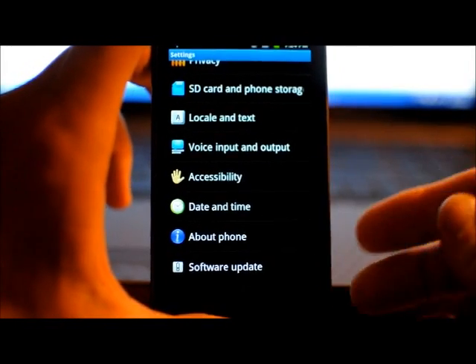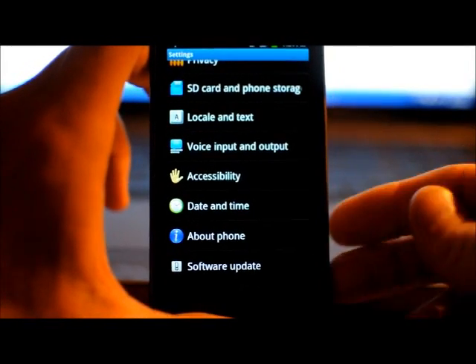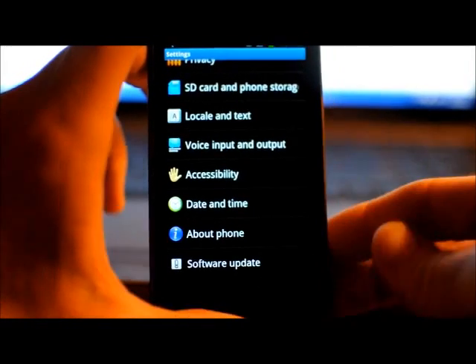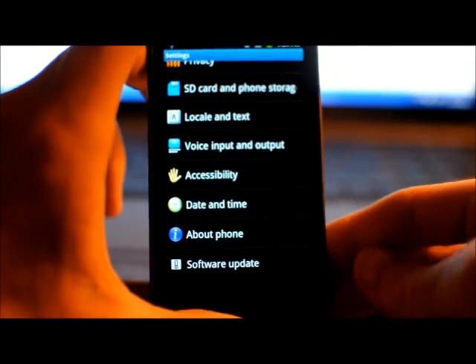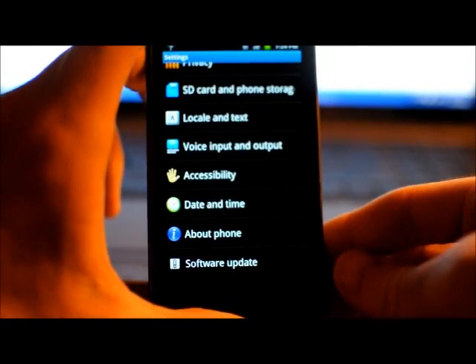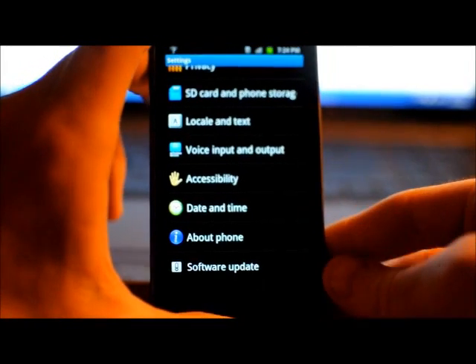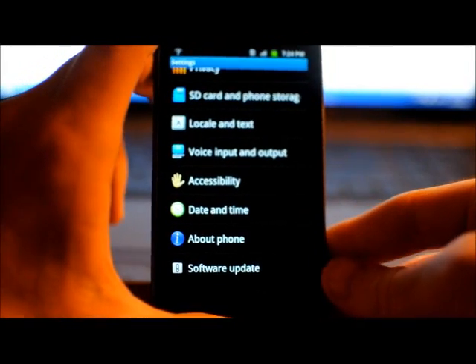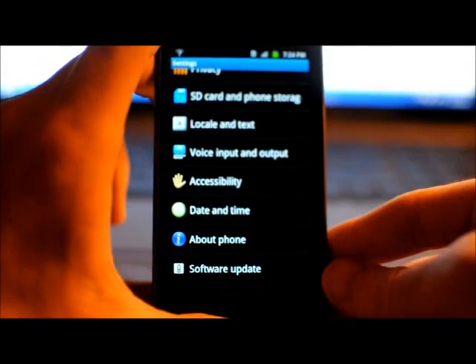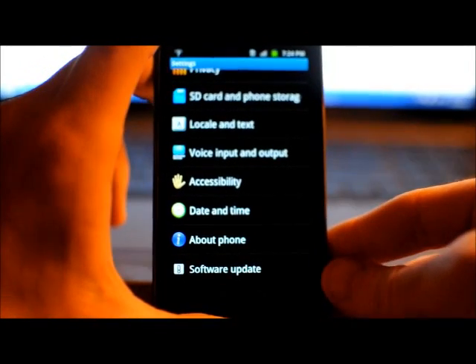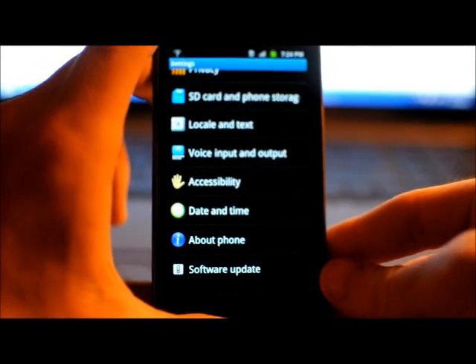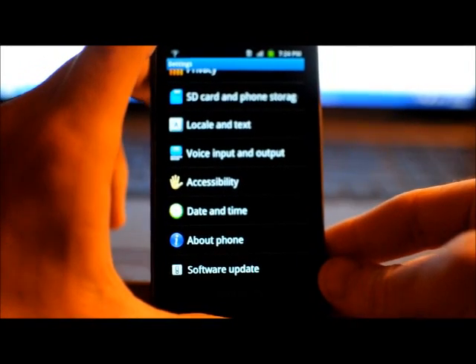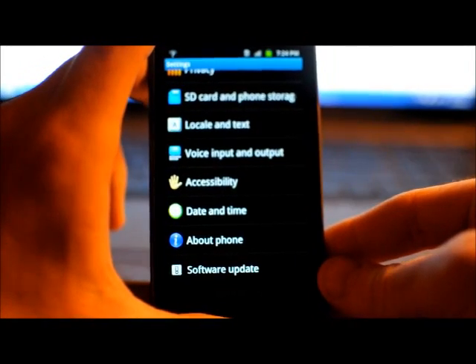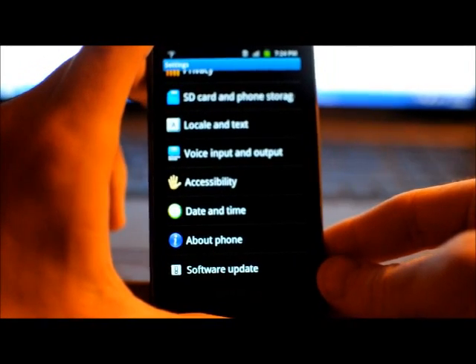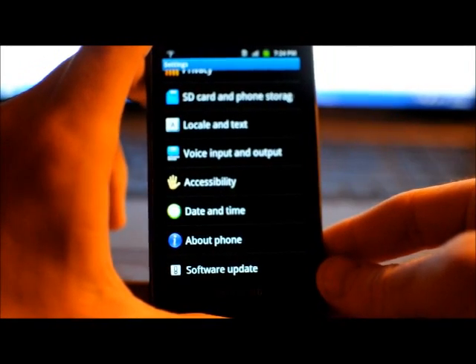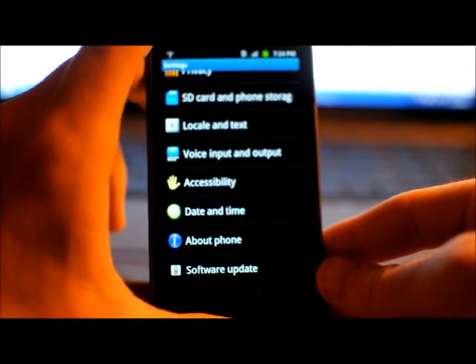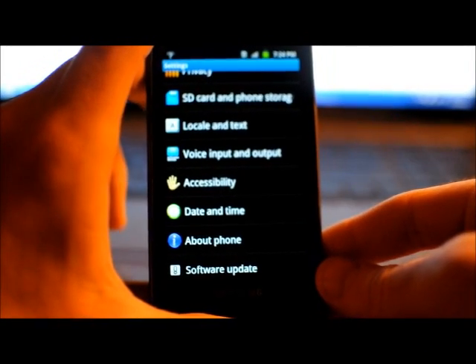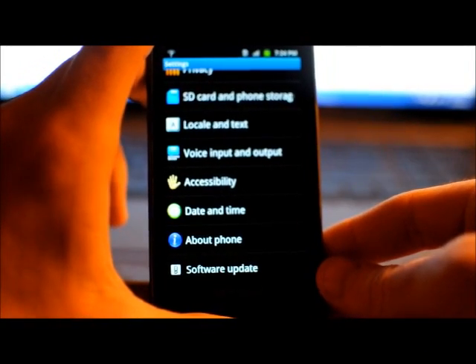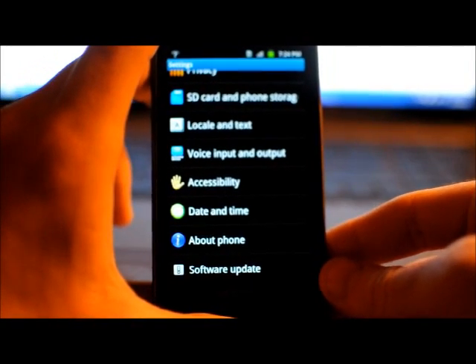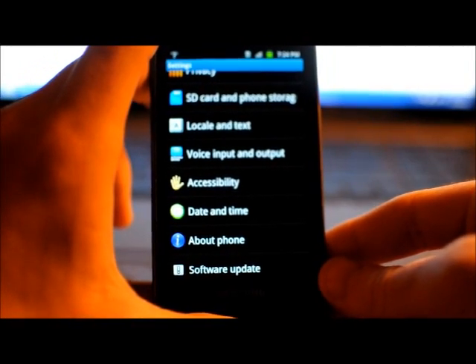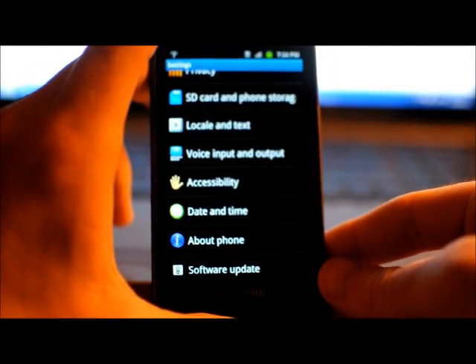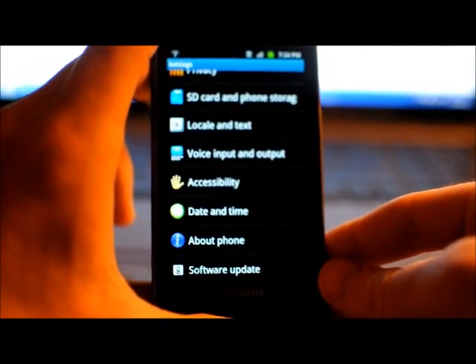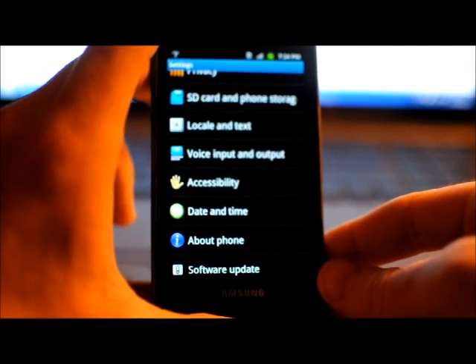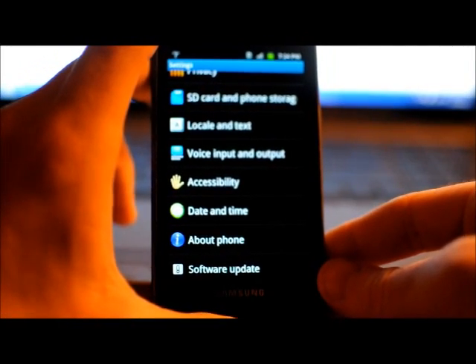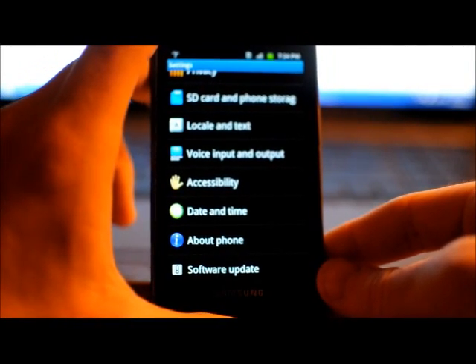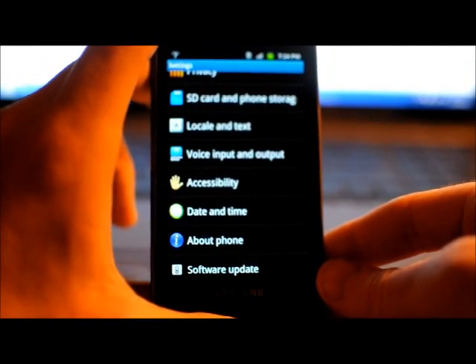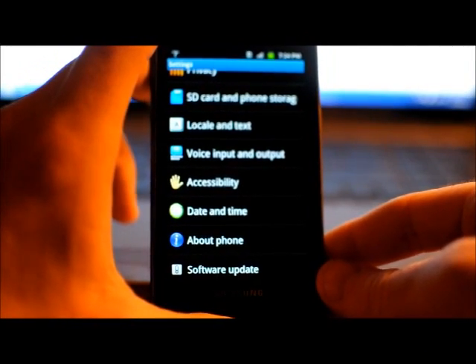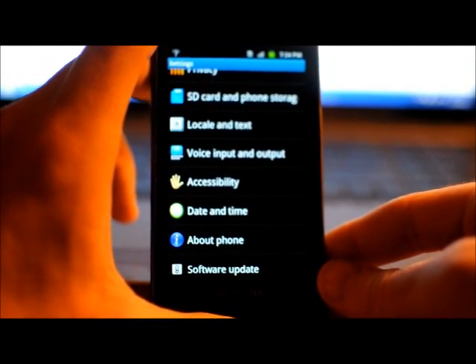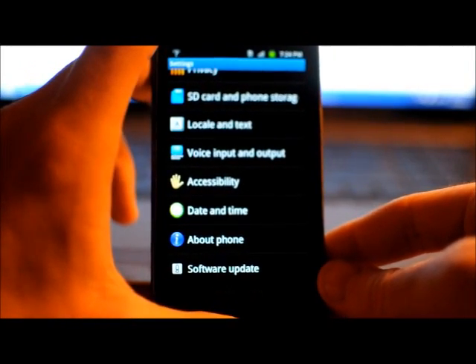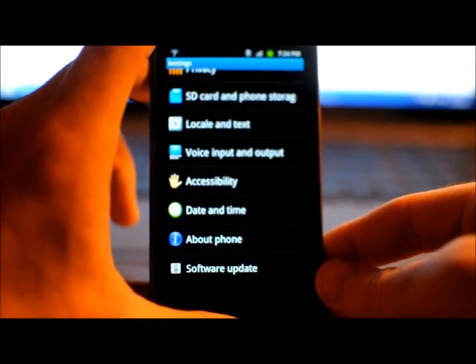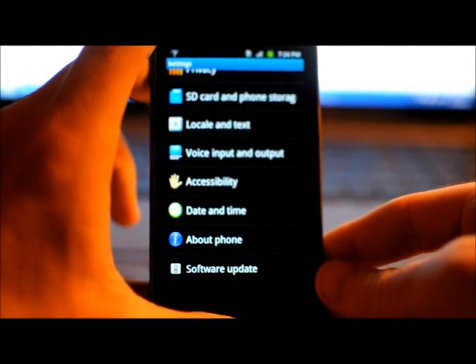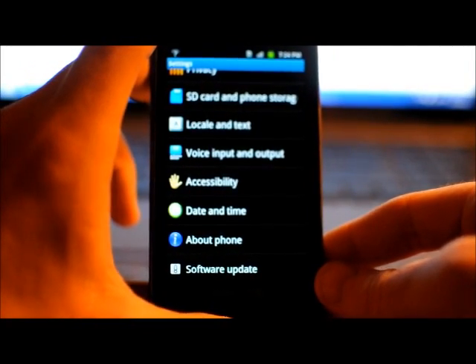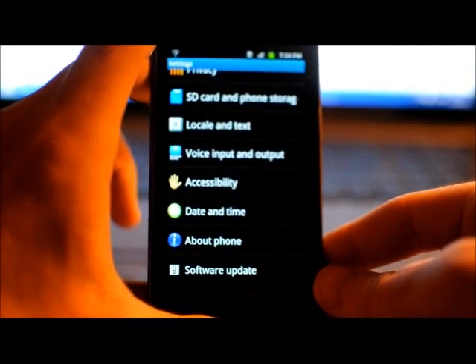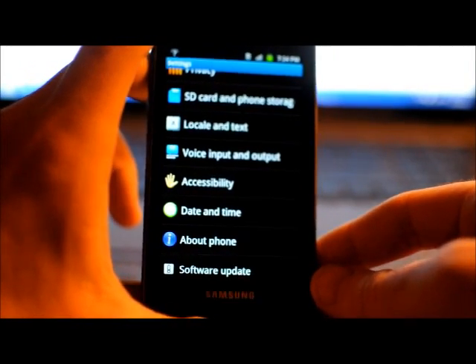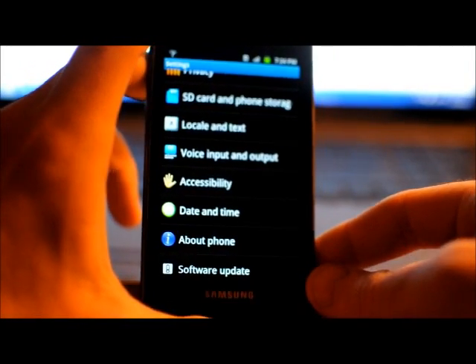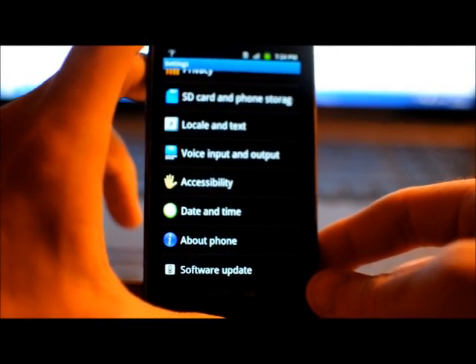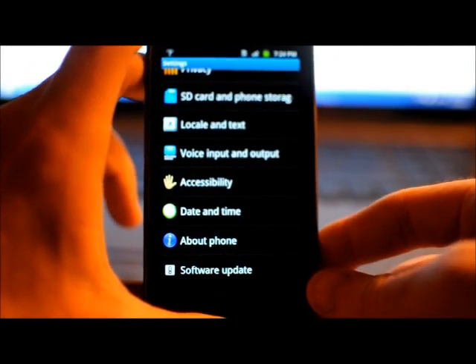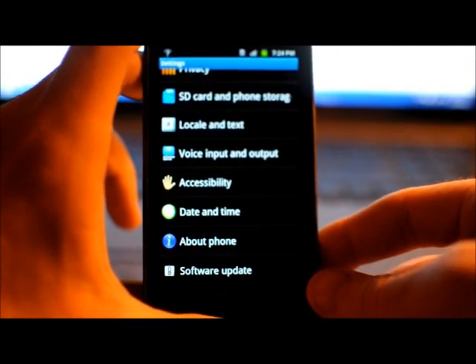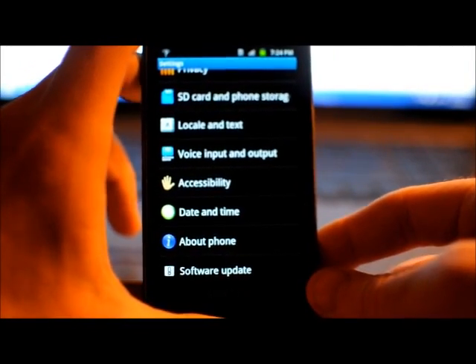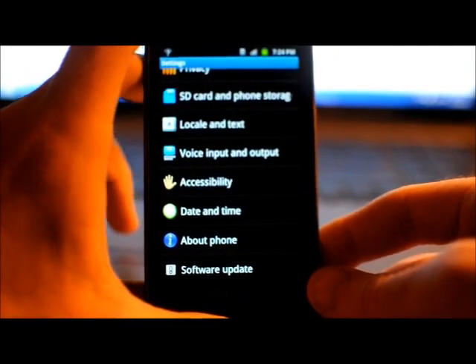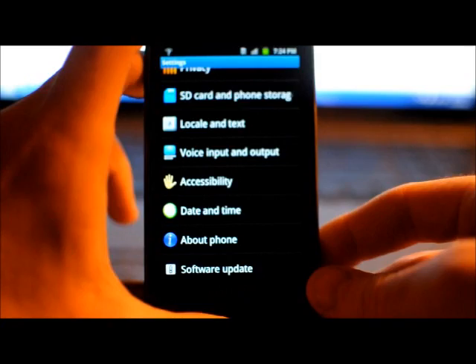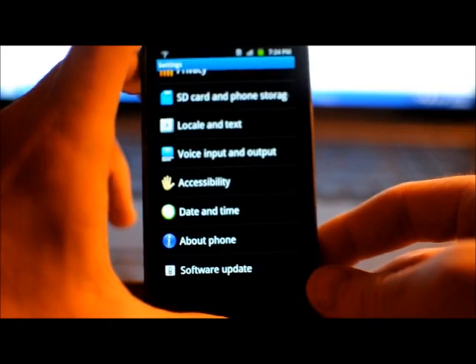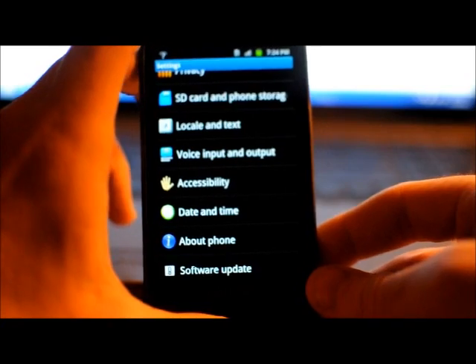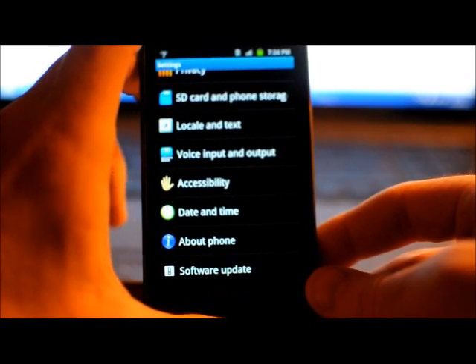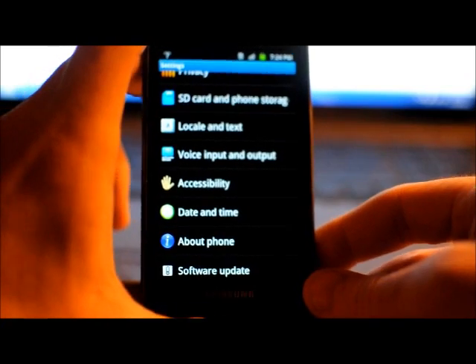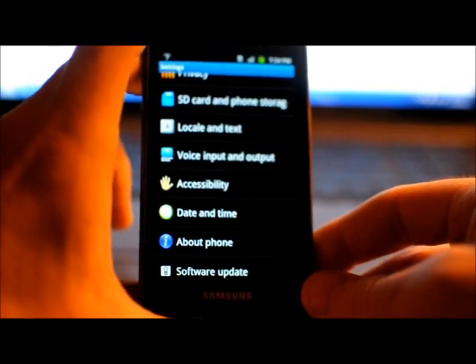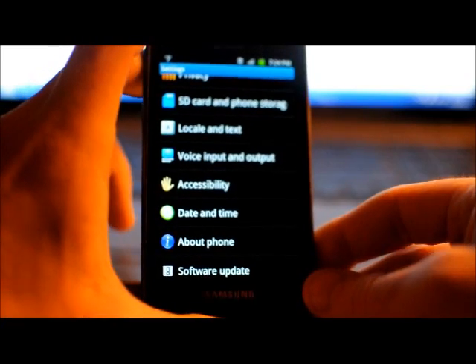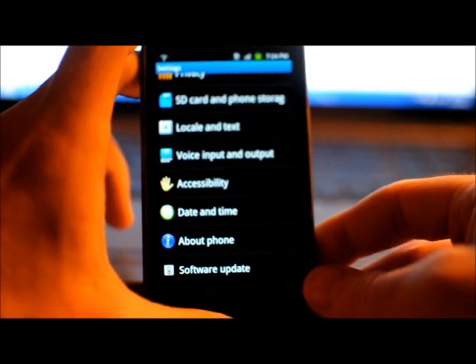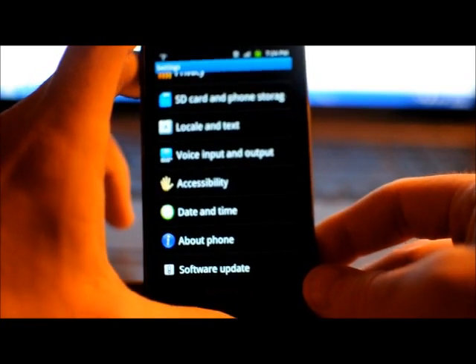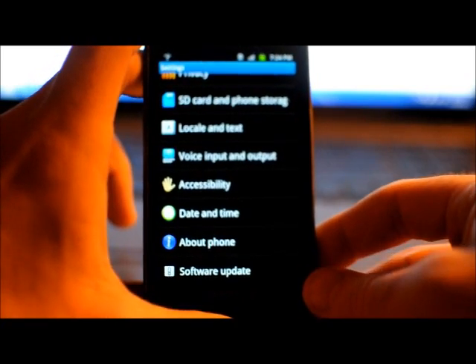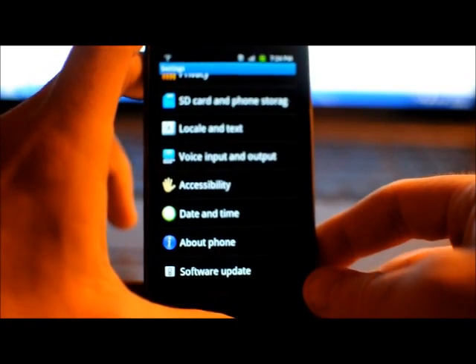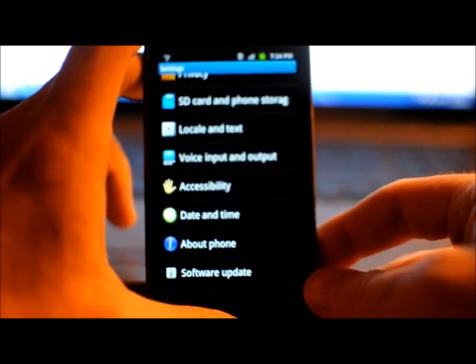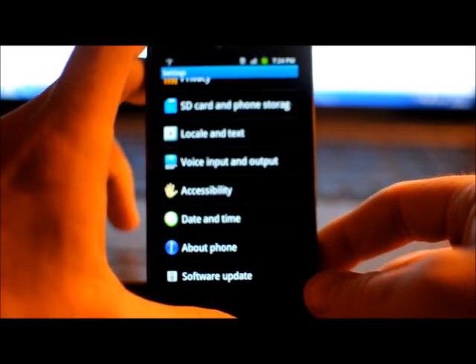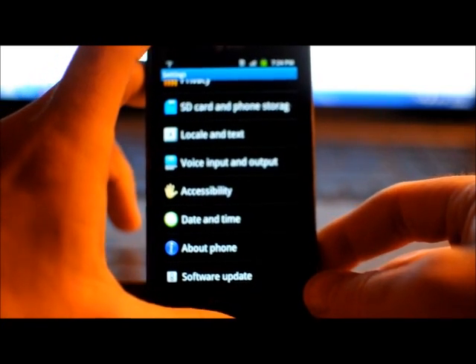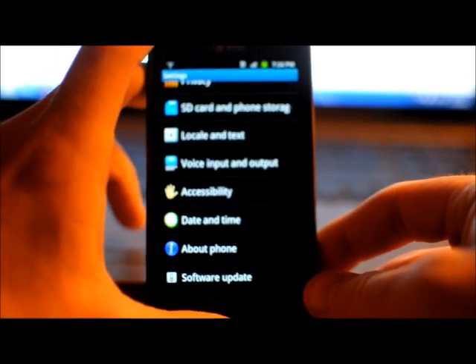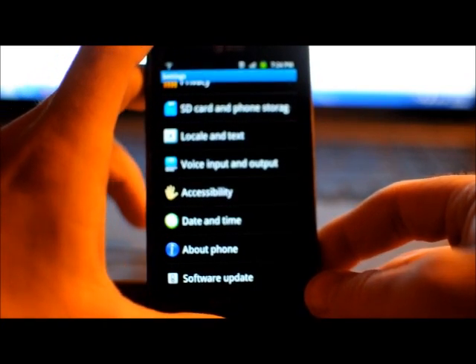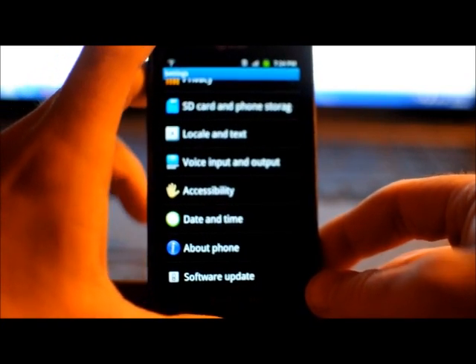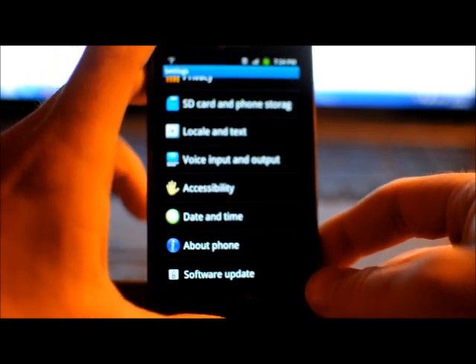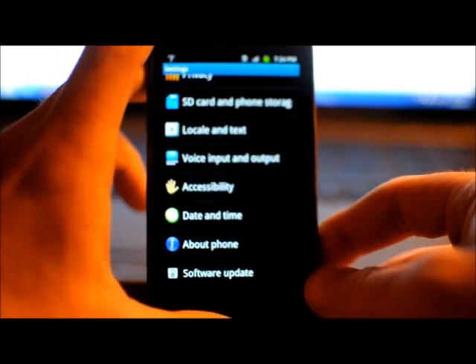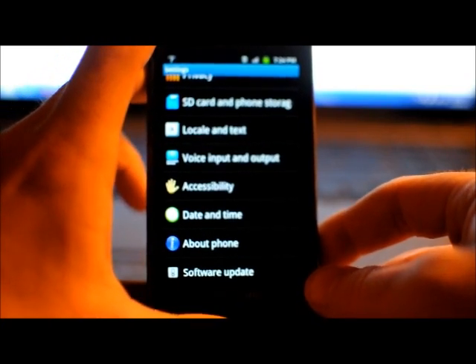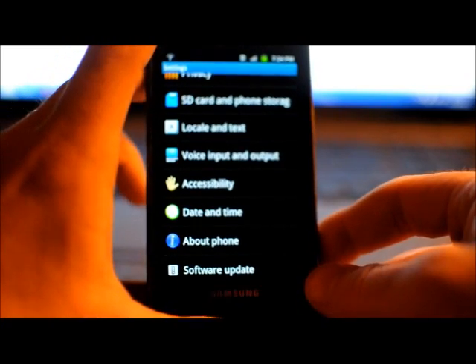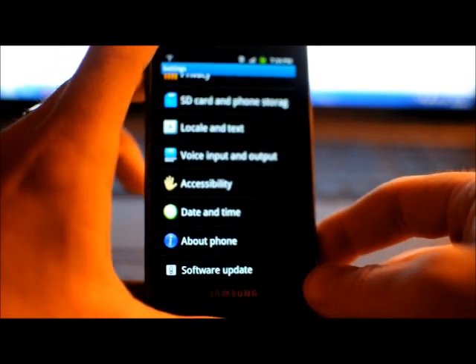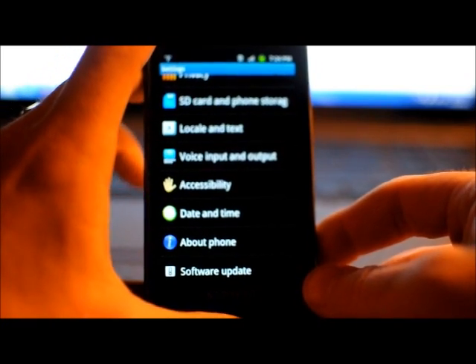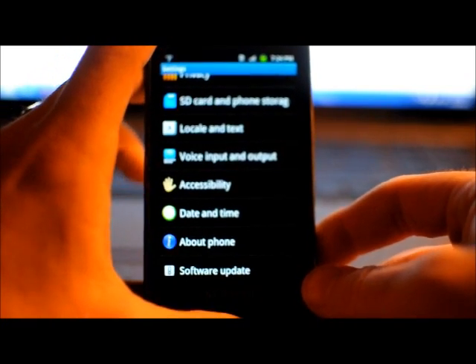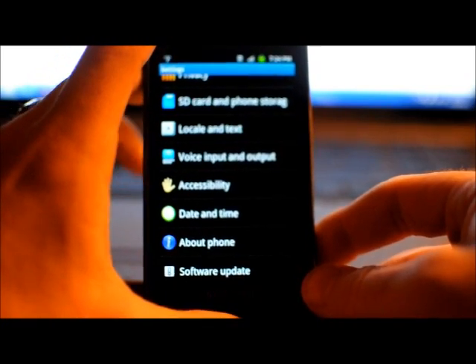Alright, I'm going to make a tutorial showing you how to load the newest Alpha 7 Ice Cream Sandwich ROM onto your Samsung Captivate.